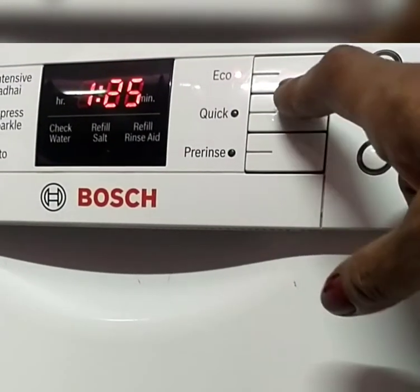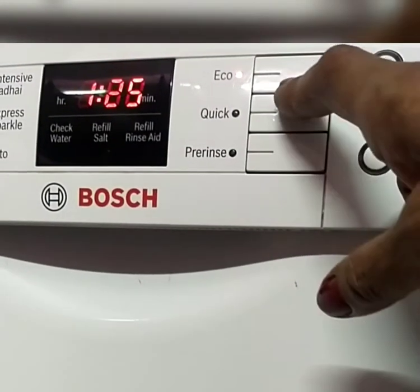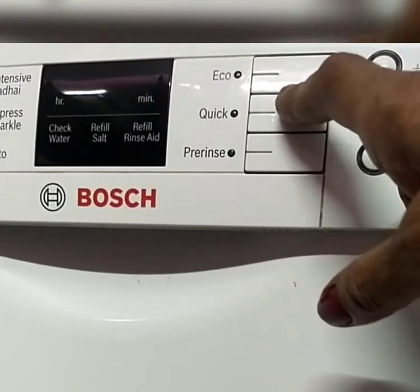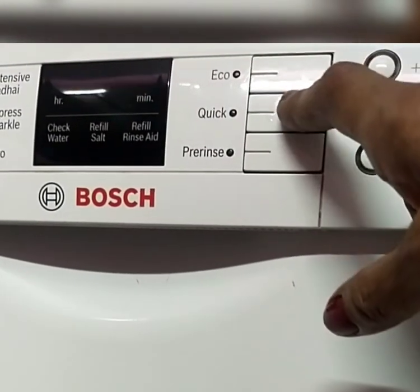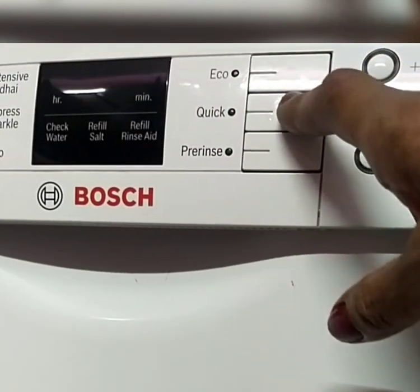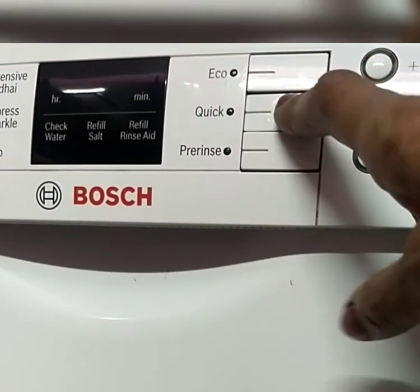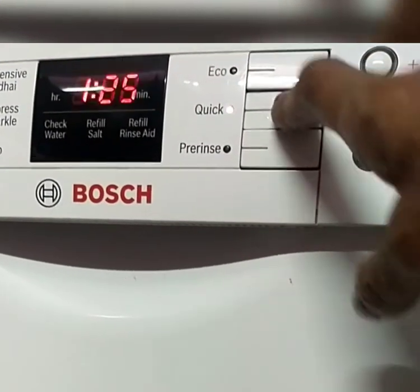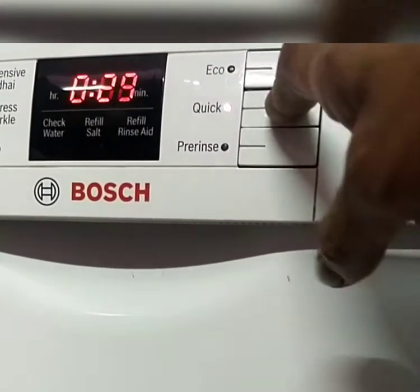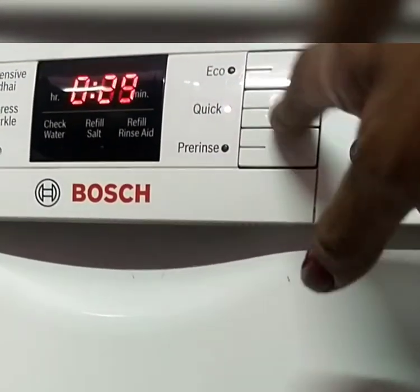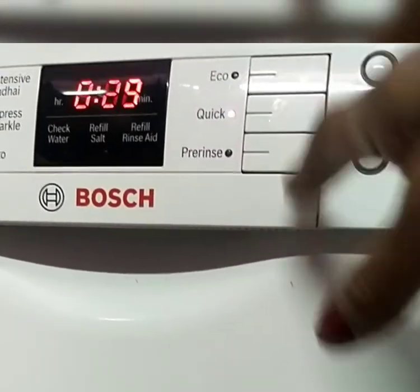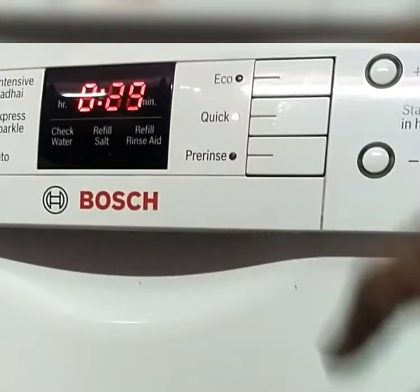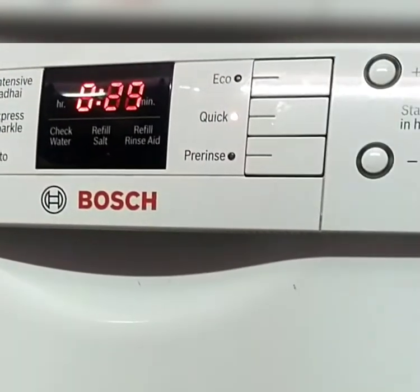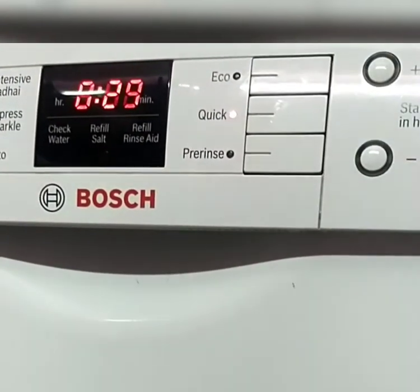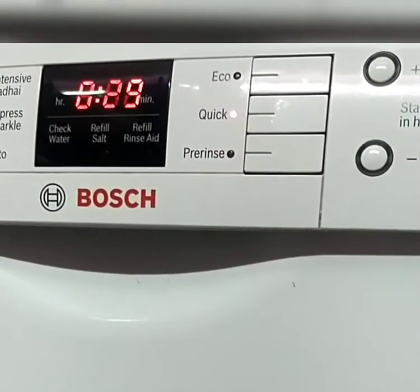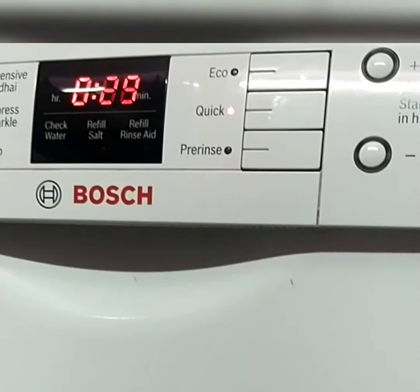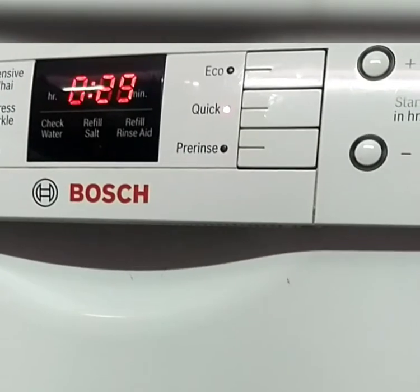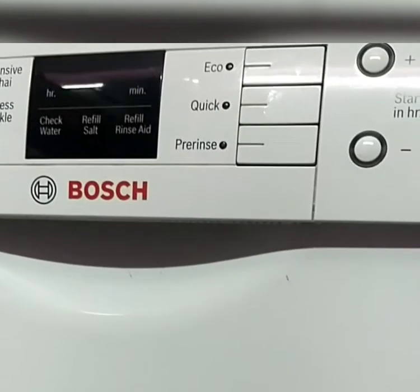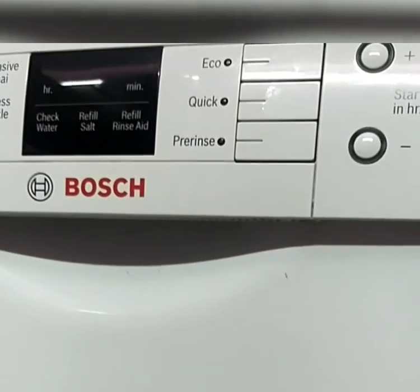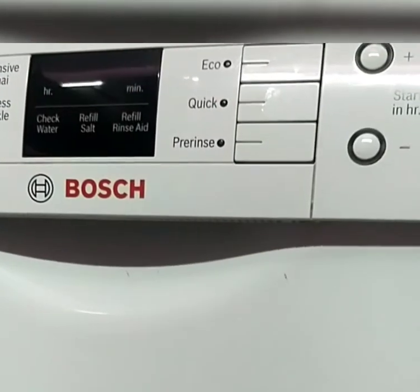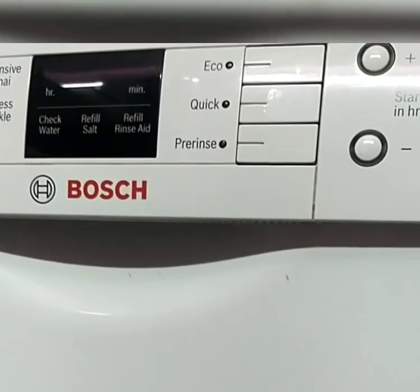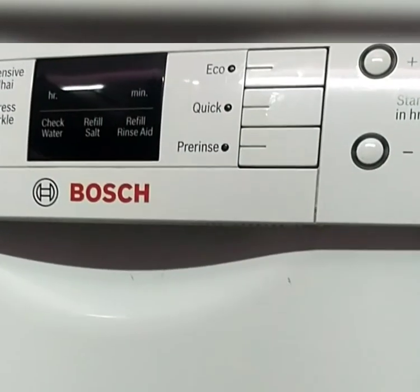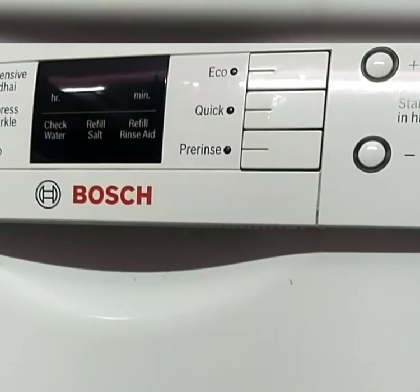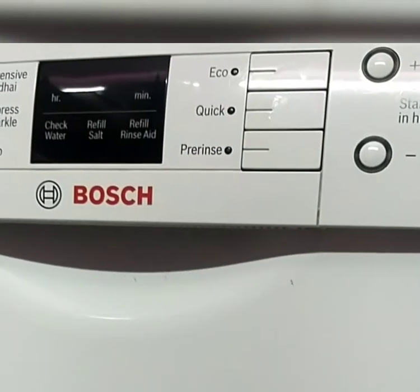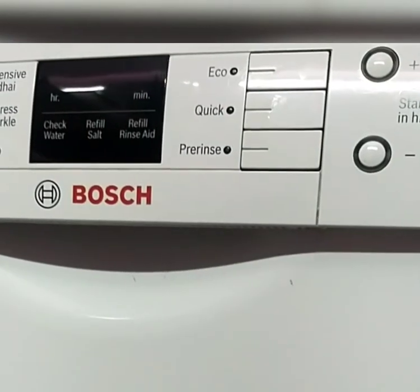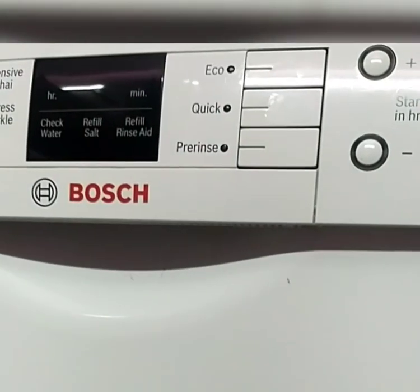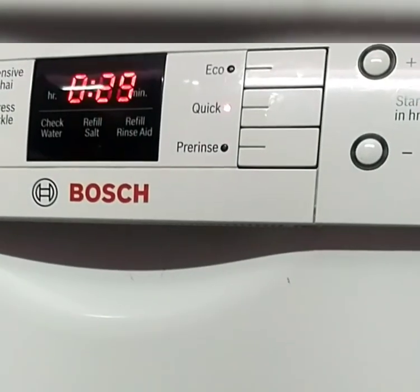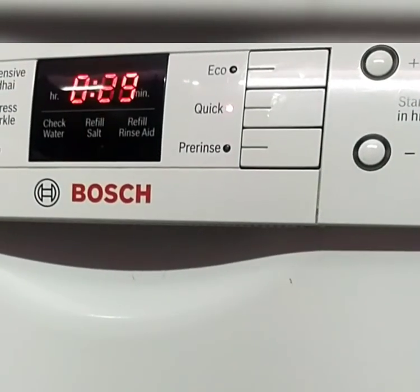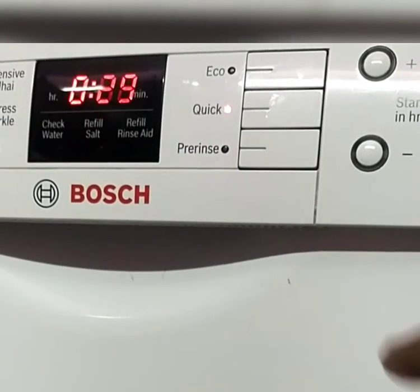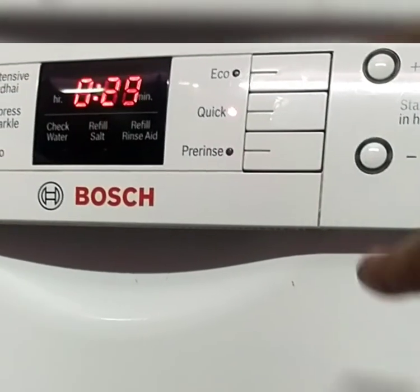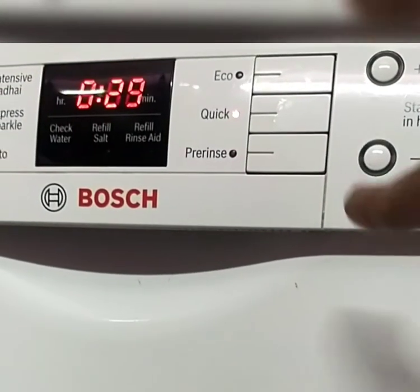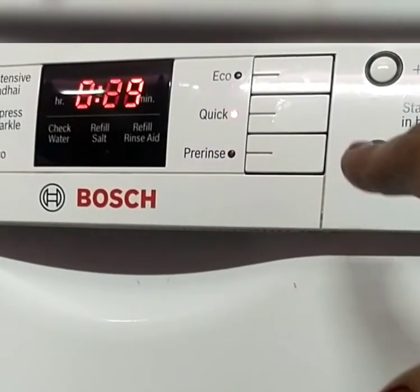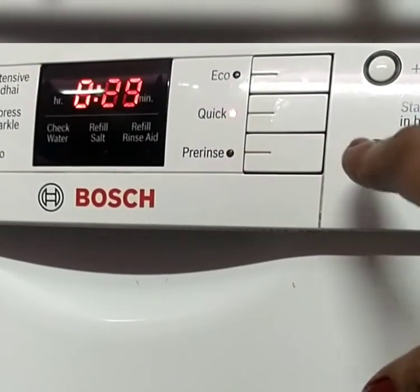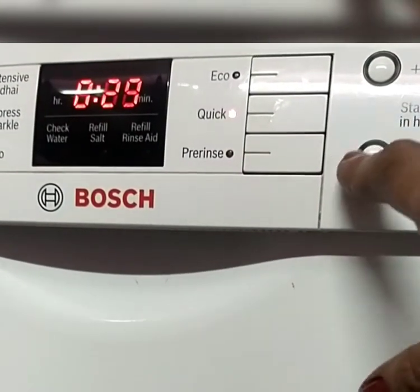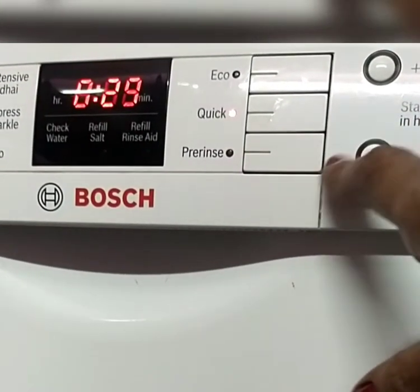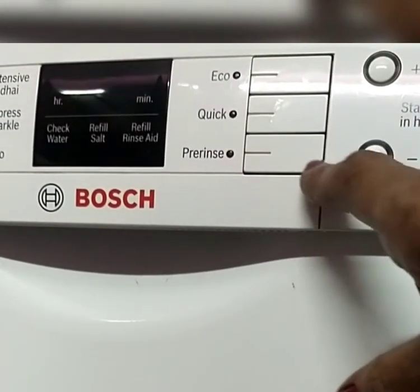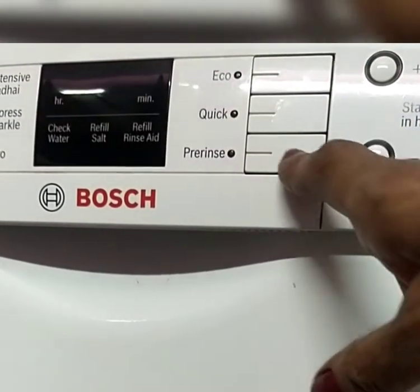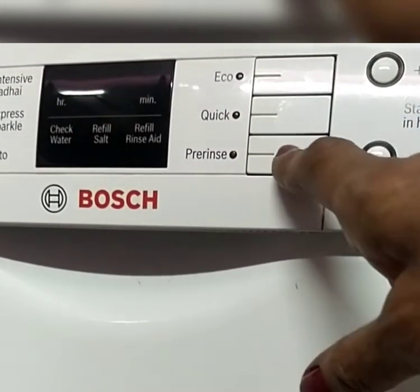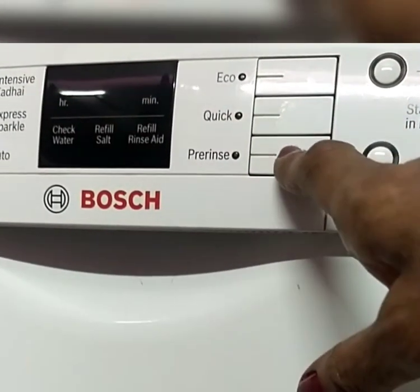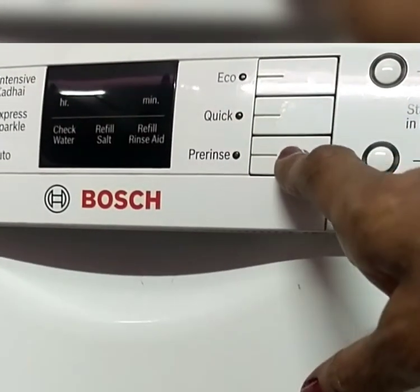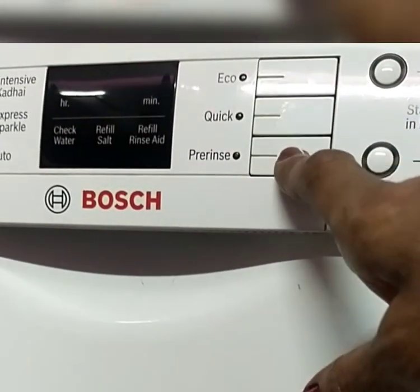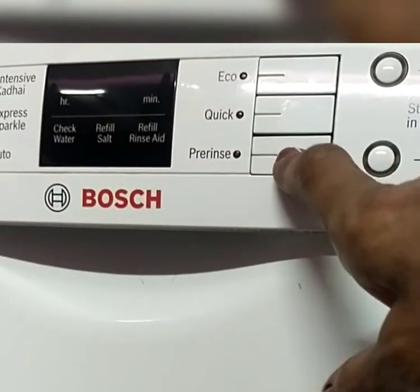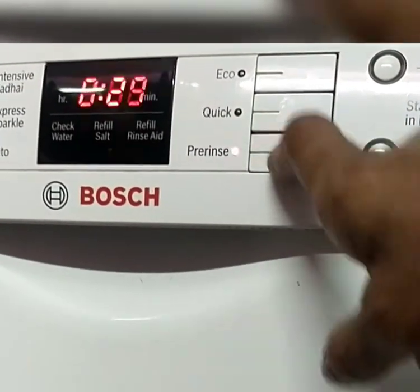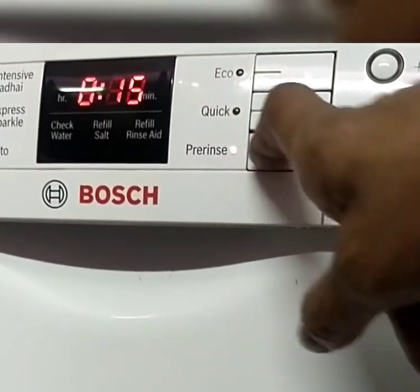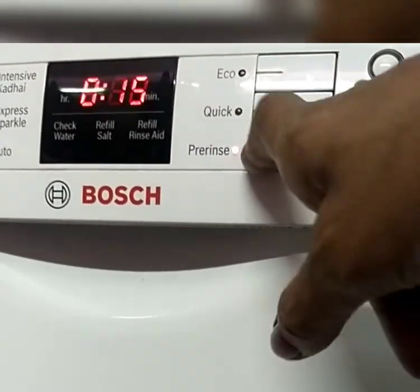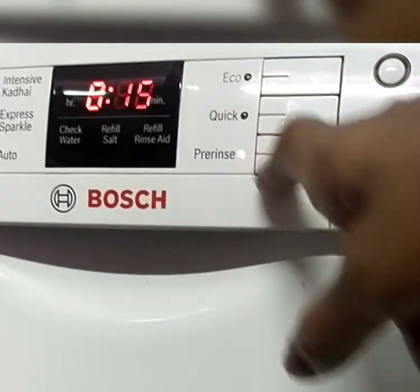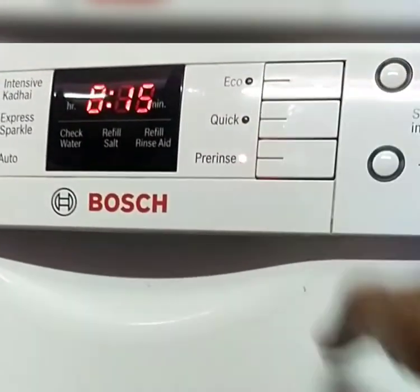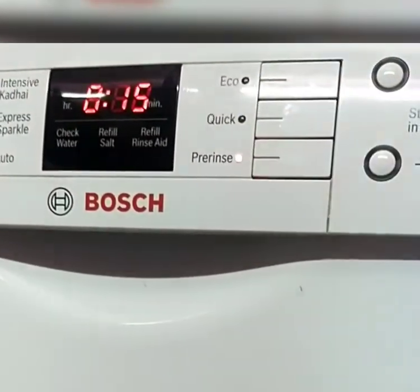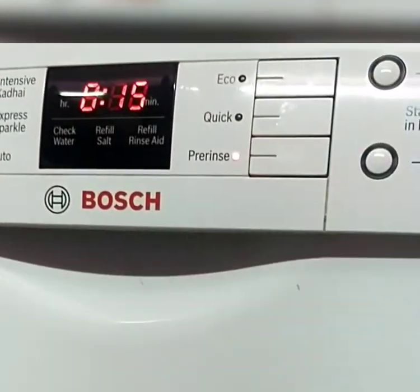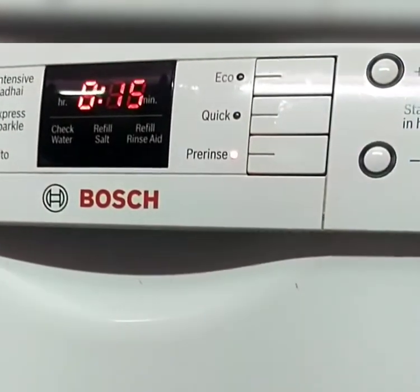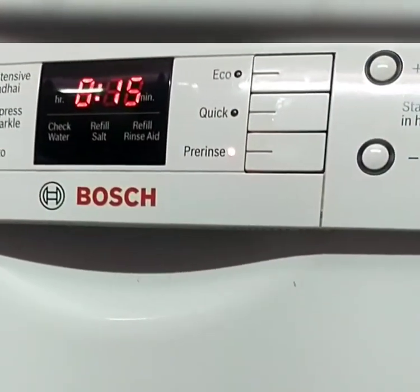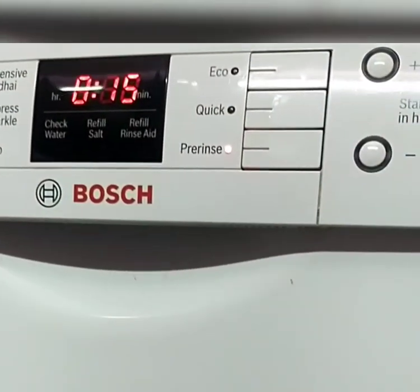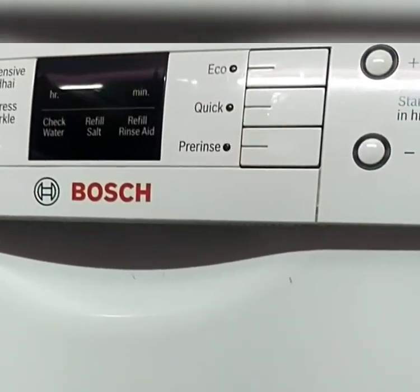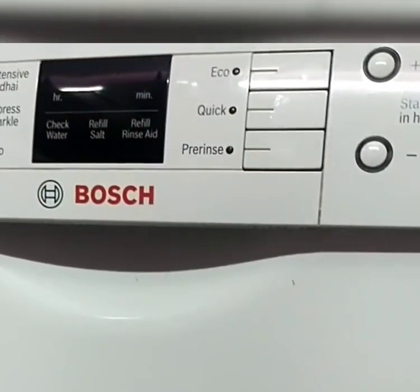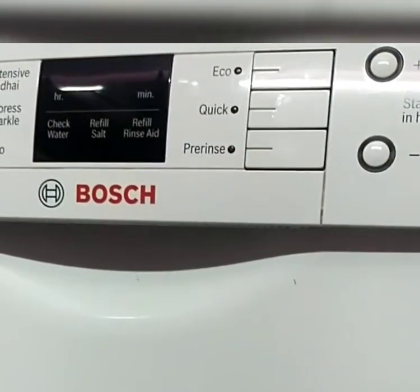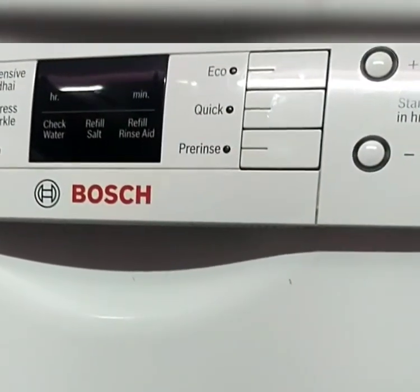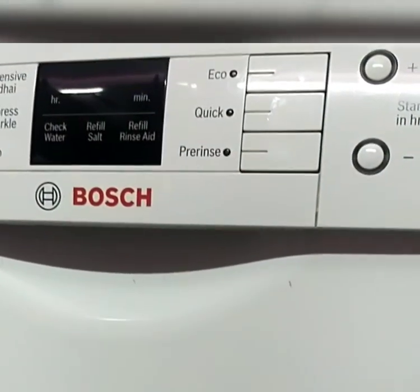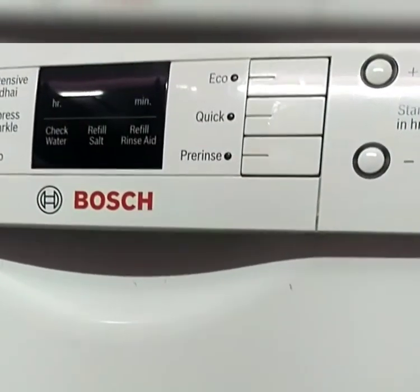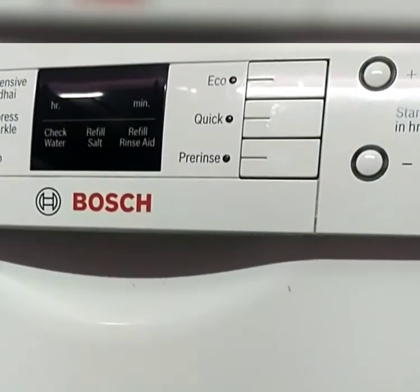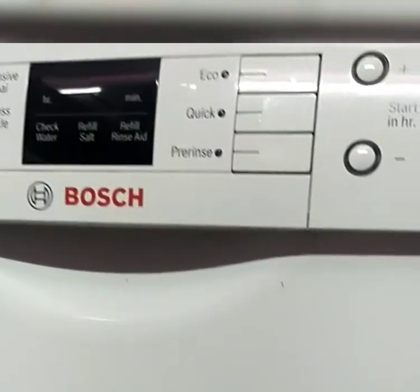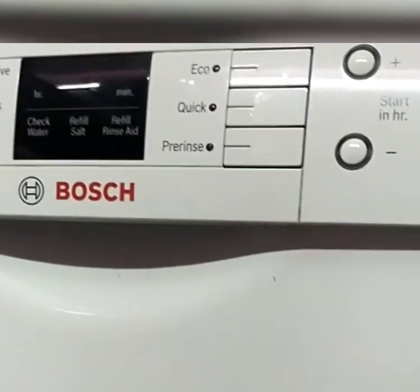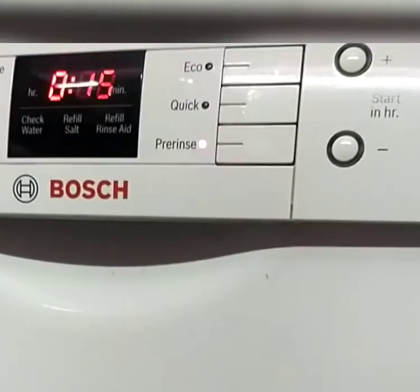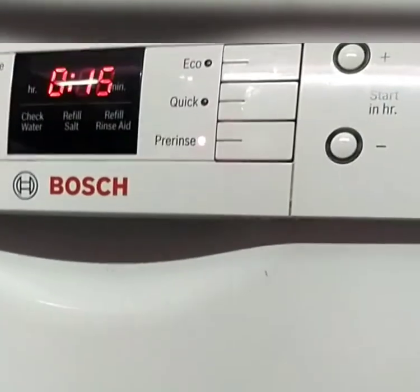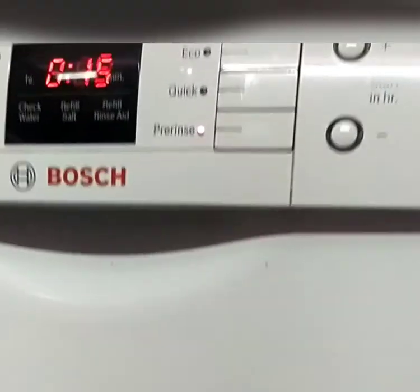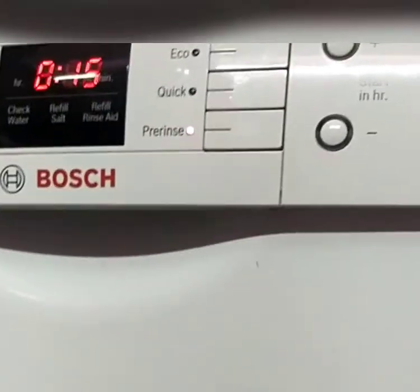The quick option gives best results in only 29 minutes. The pre-rinse option will add bonus cleaning to greasy pots.